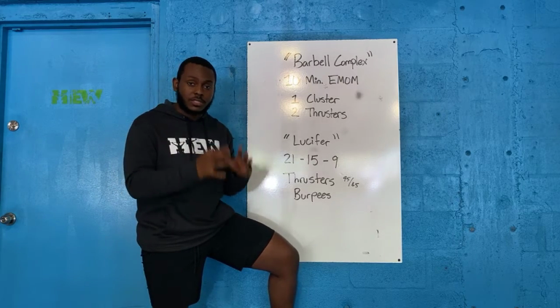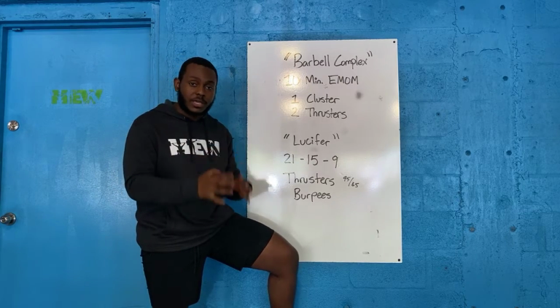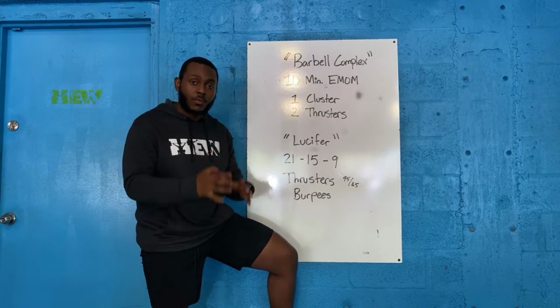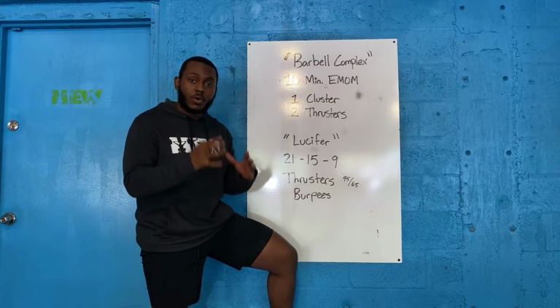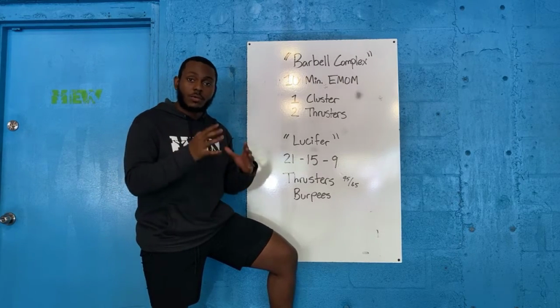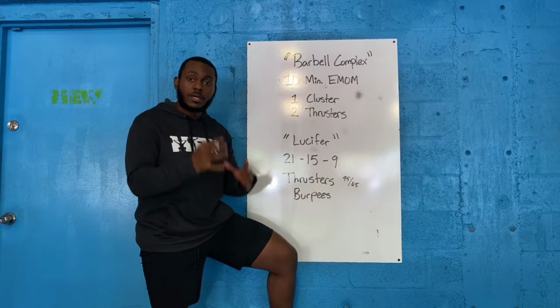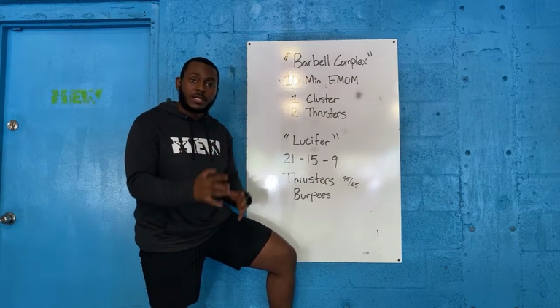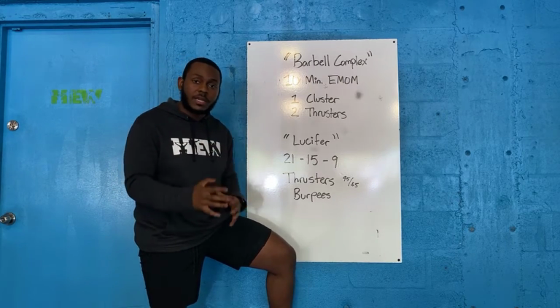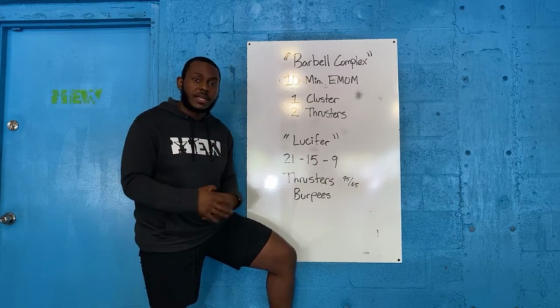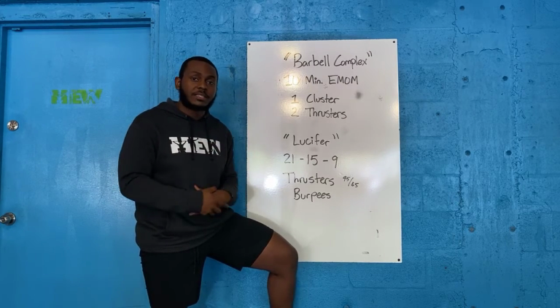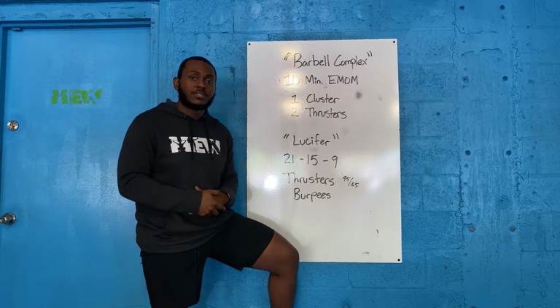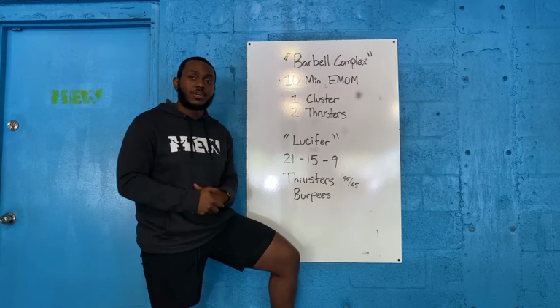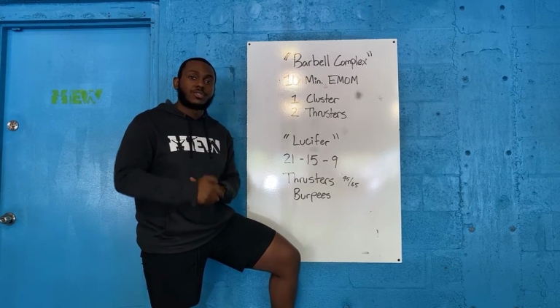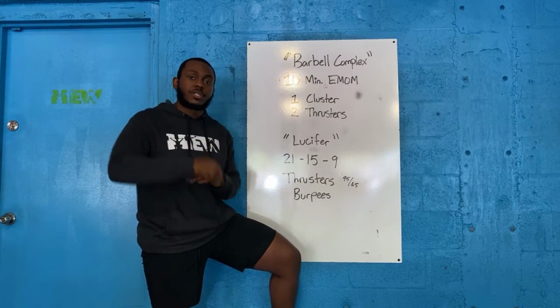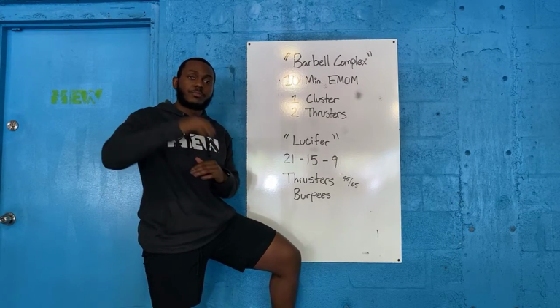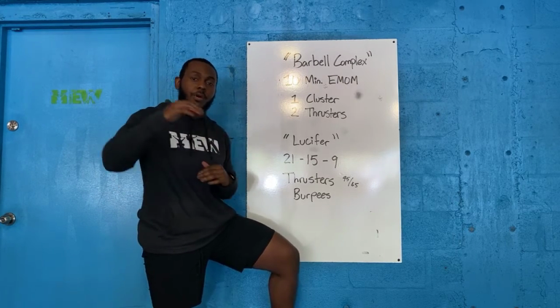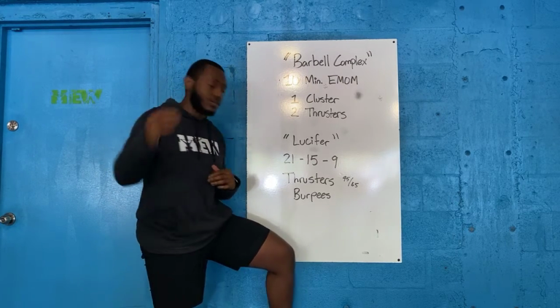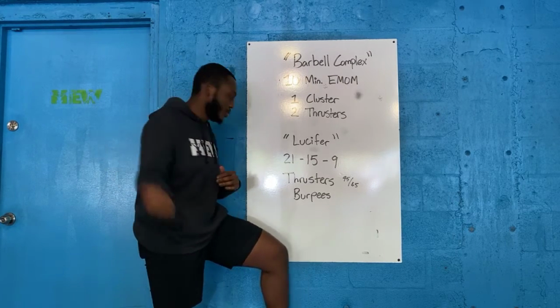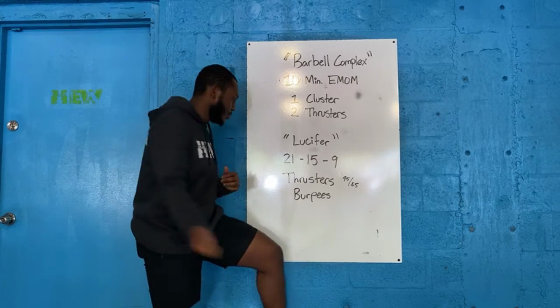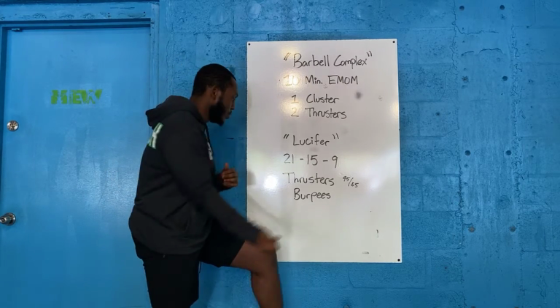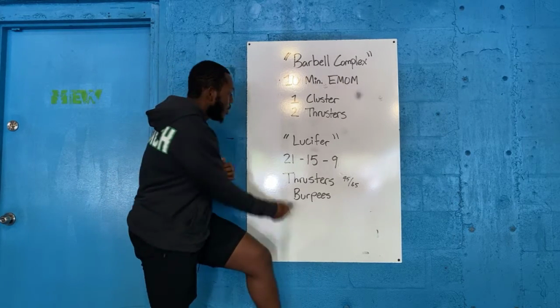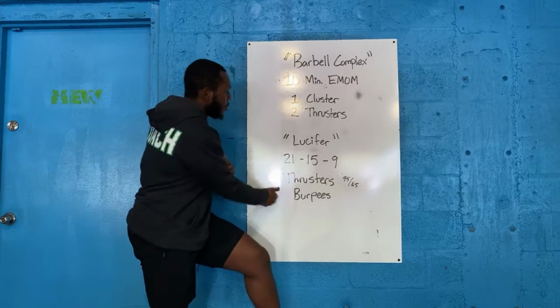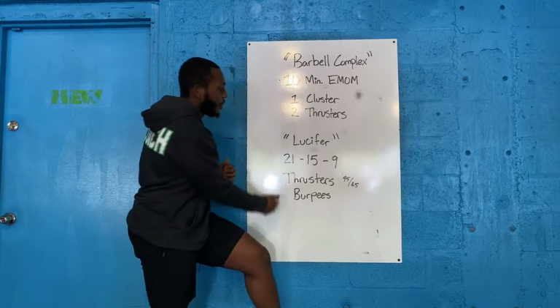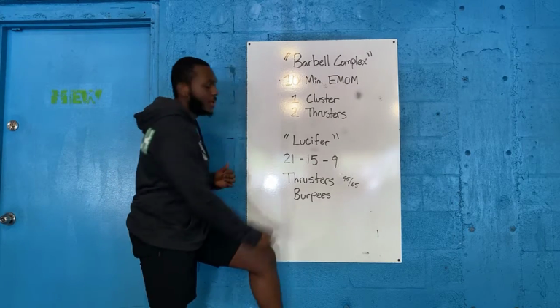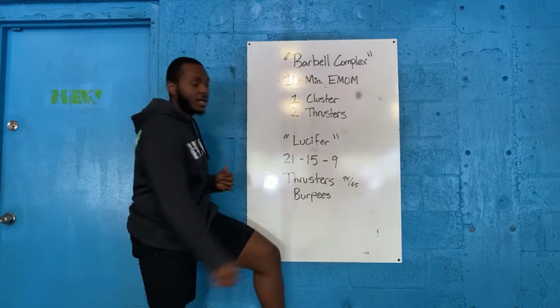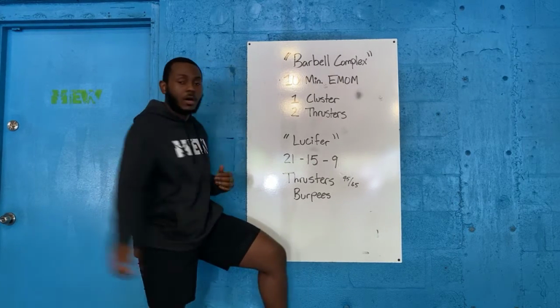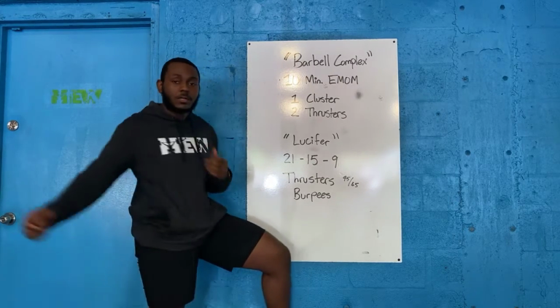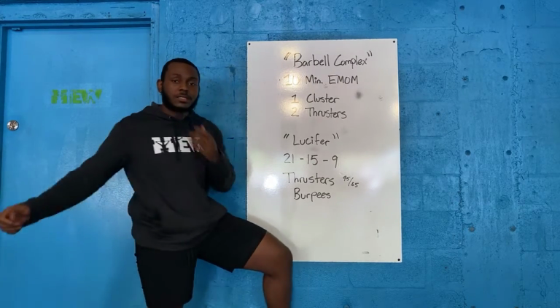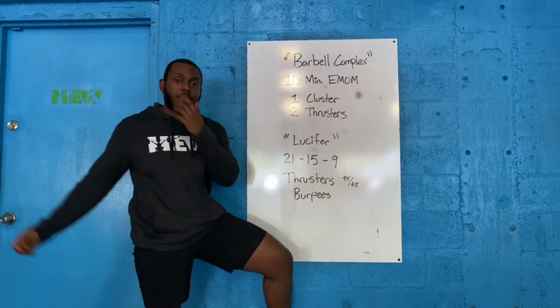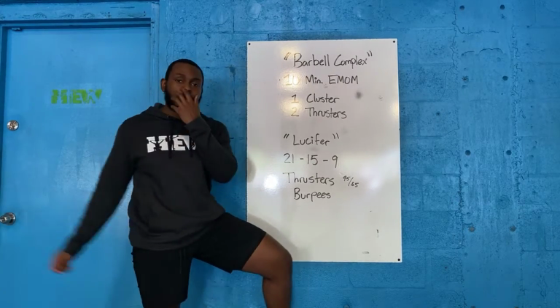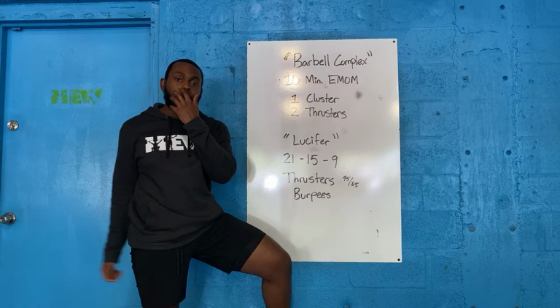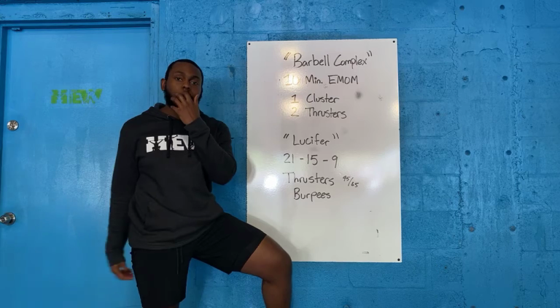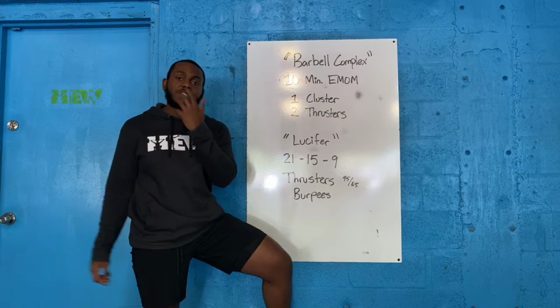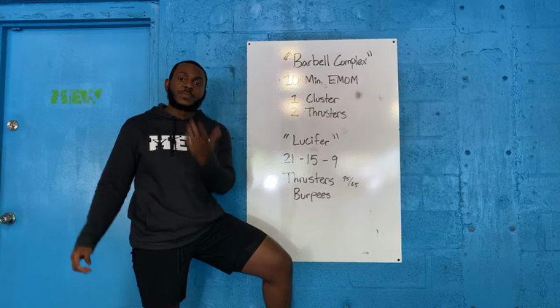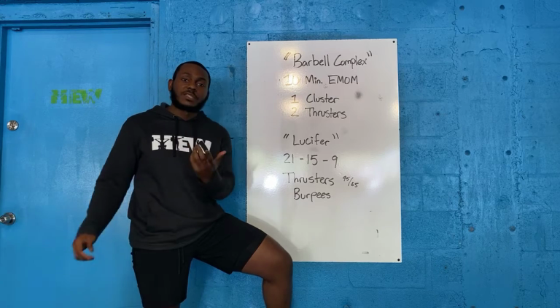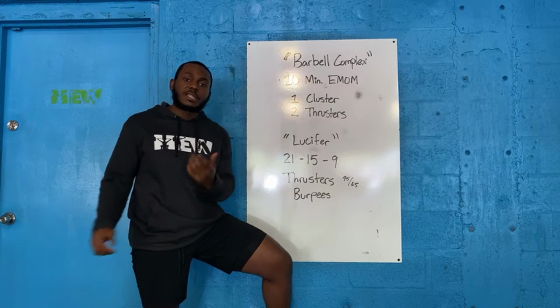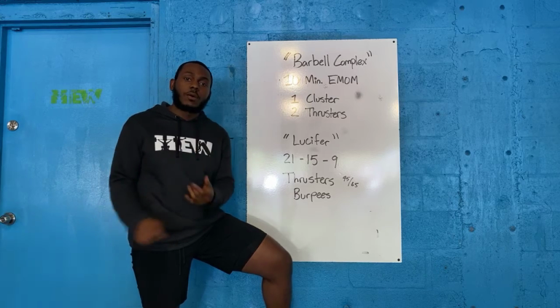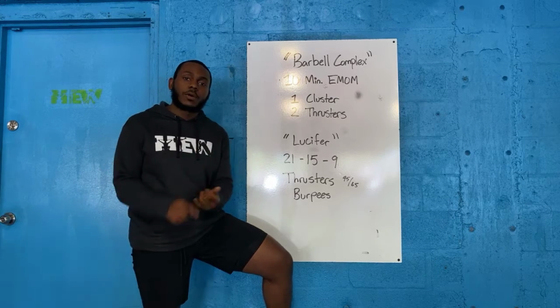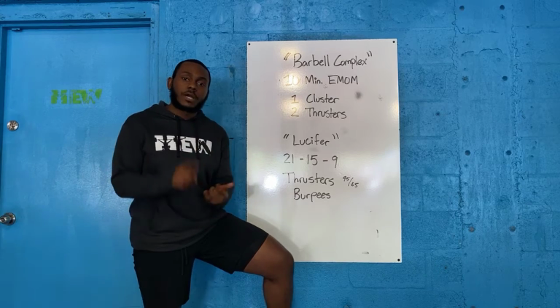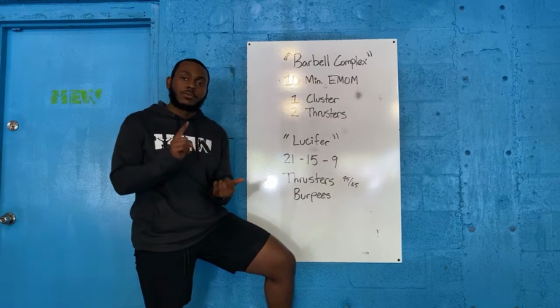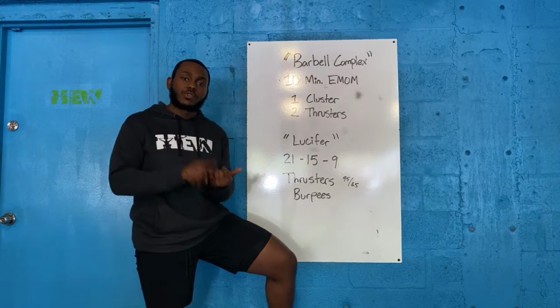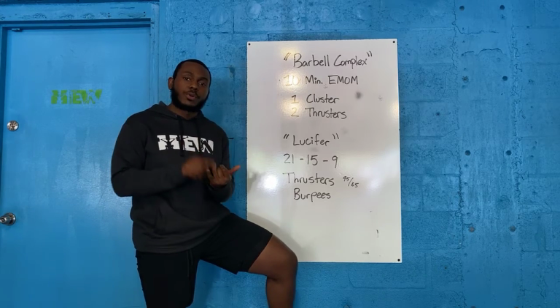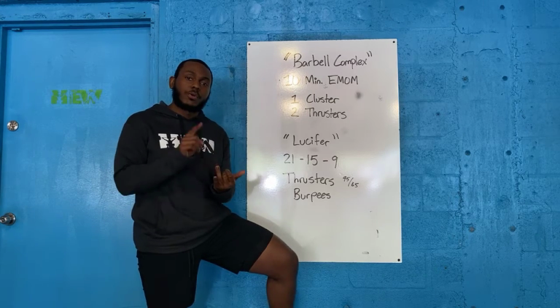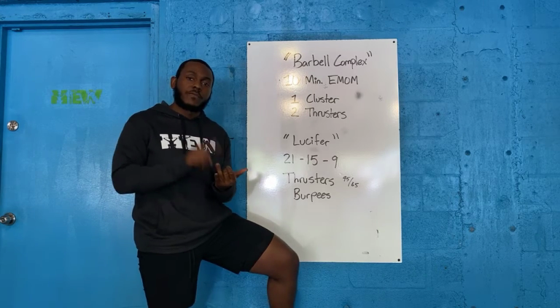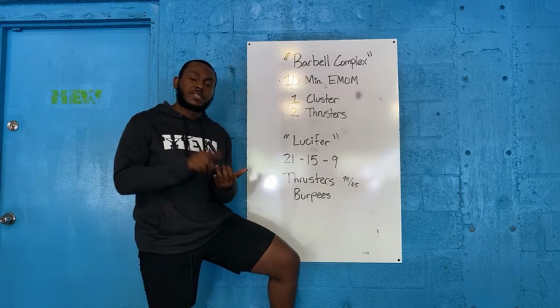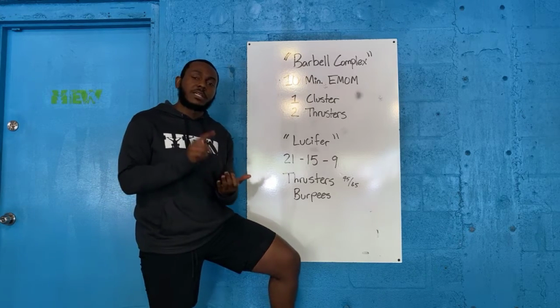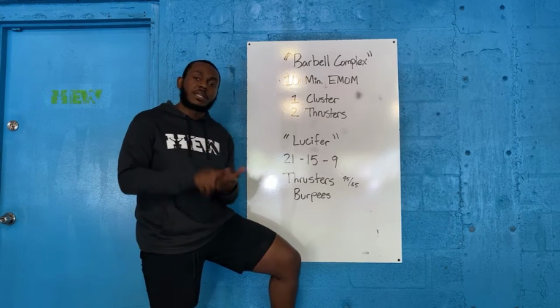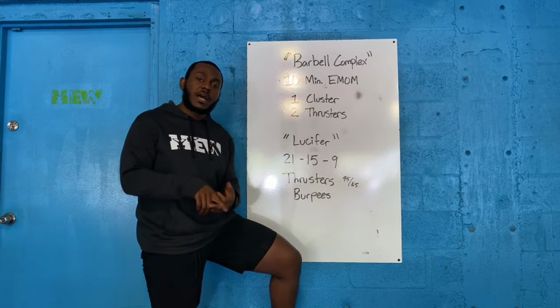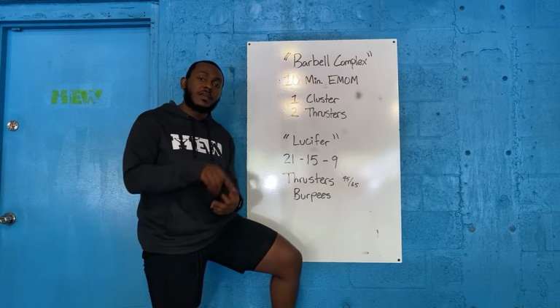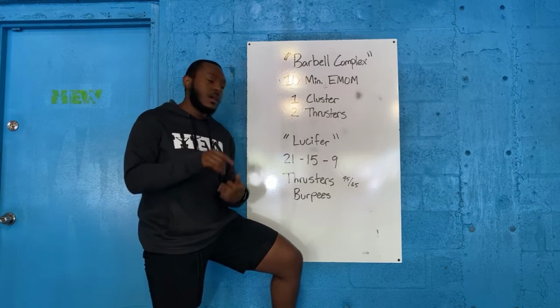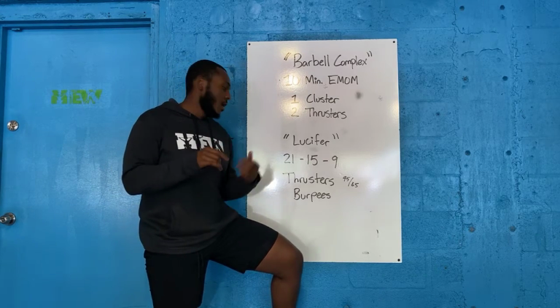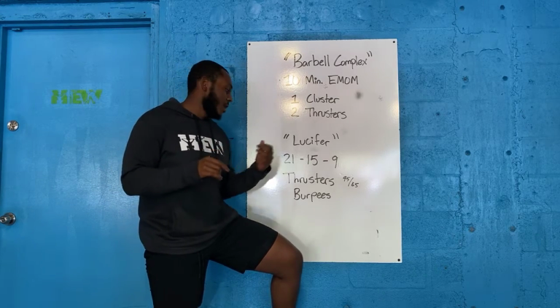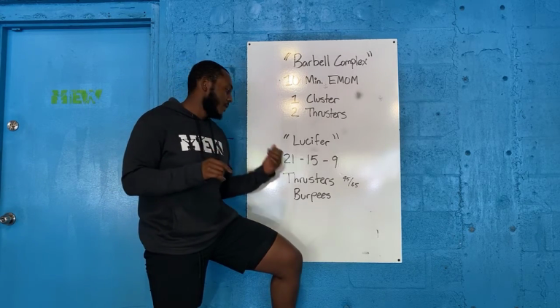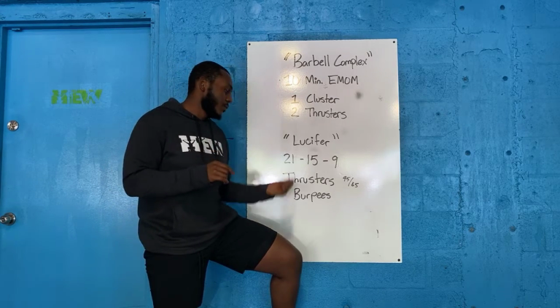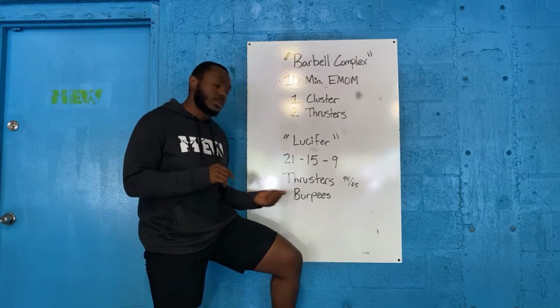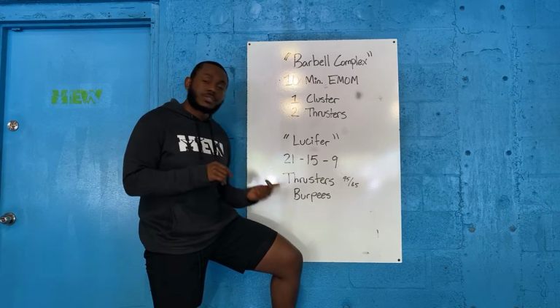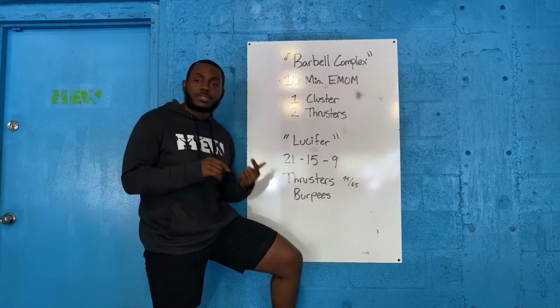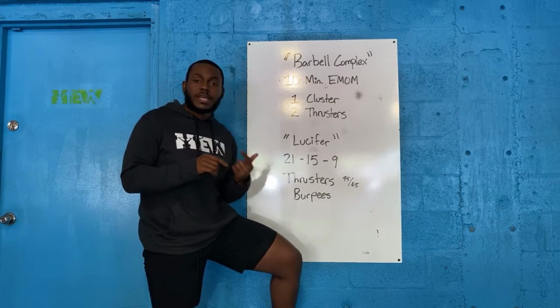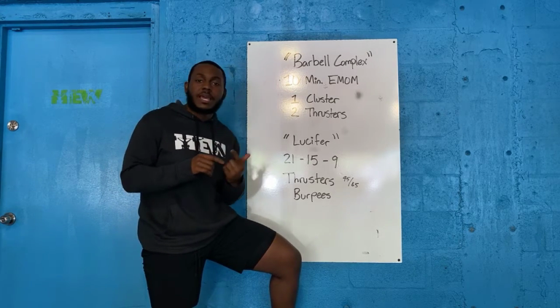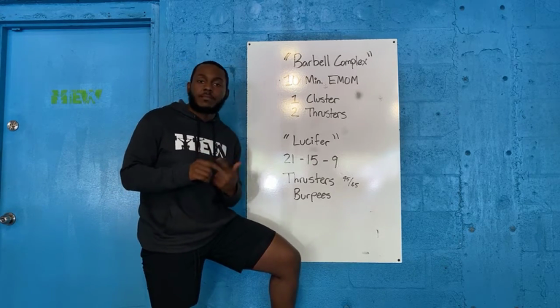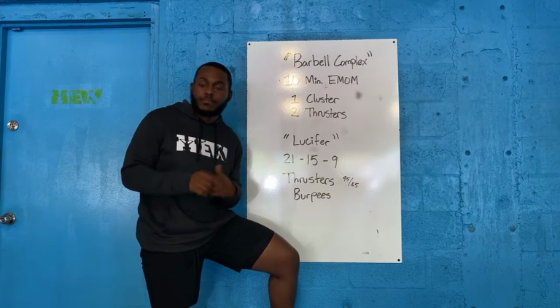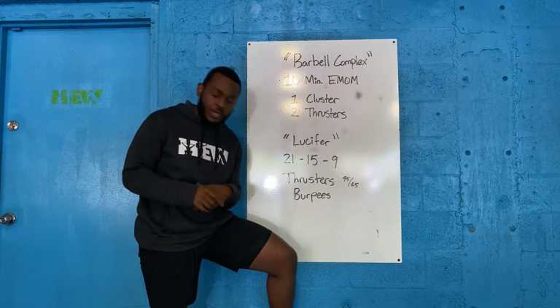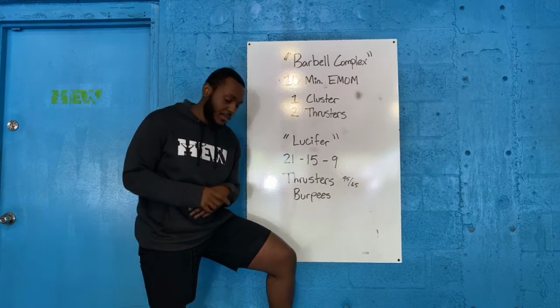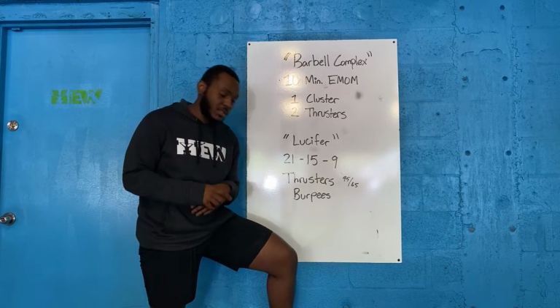Part one, just get warm, get nice and toasted. Part two, you're putting it all together on a sprint style workout: 21-15-9 of thrusters and burpees.